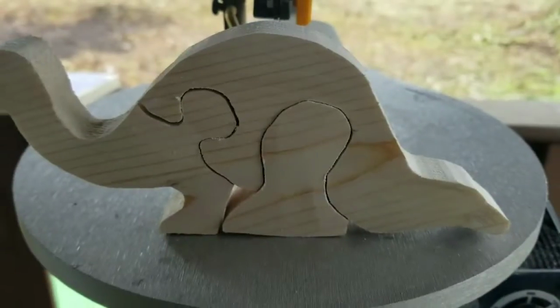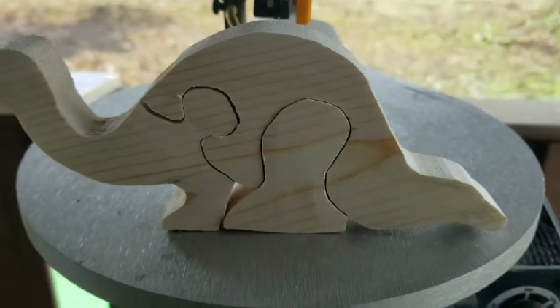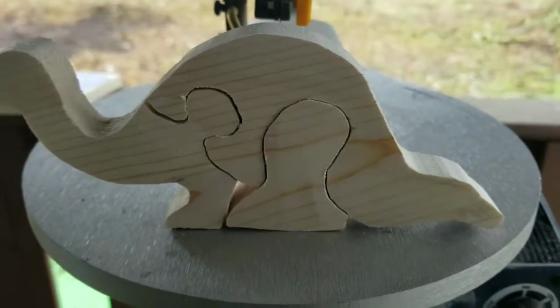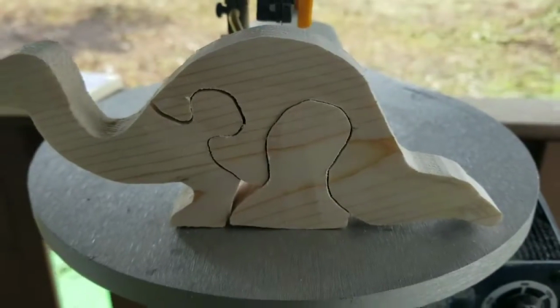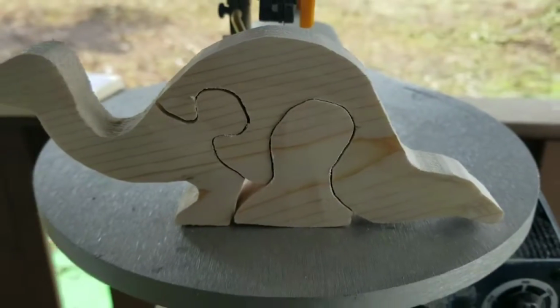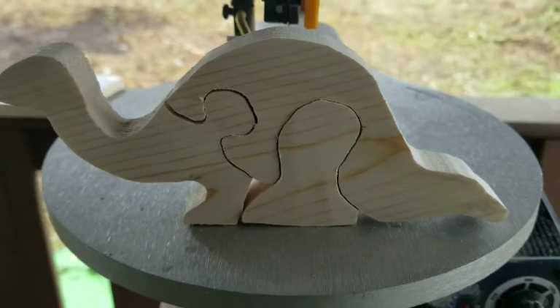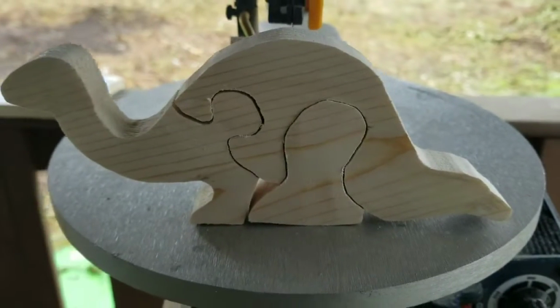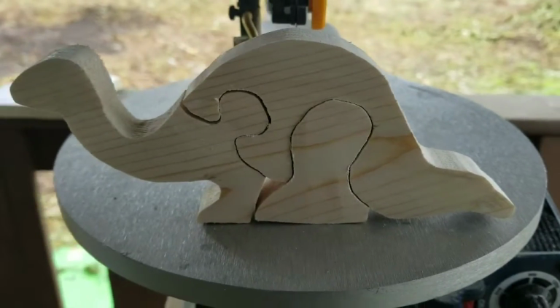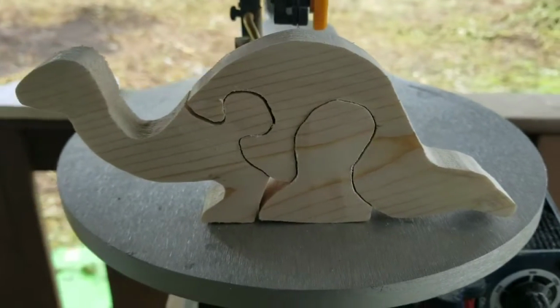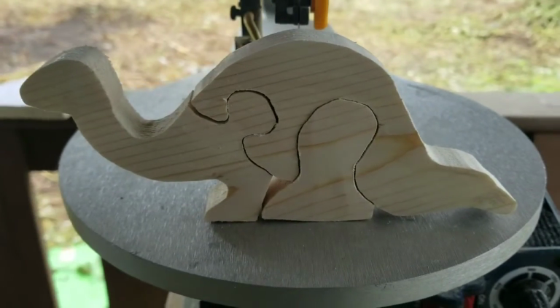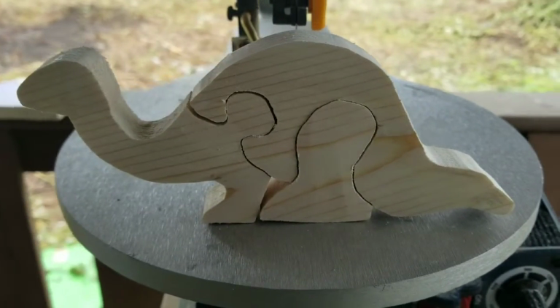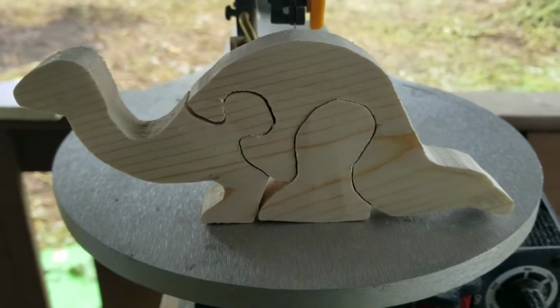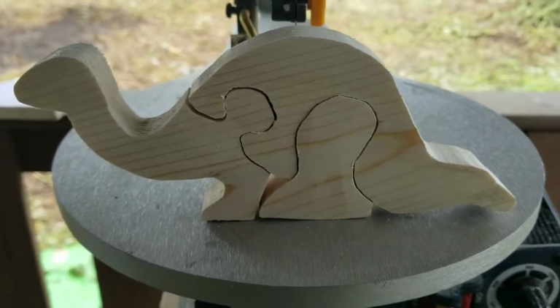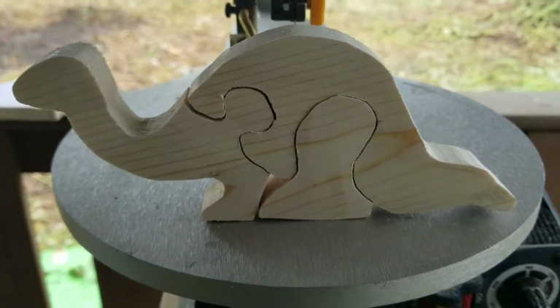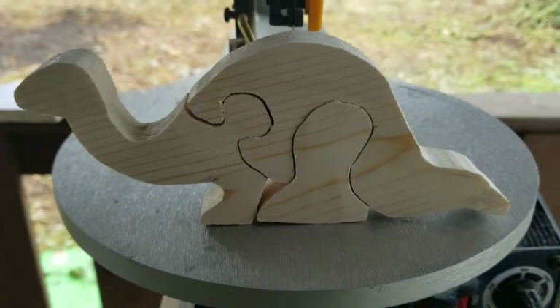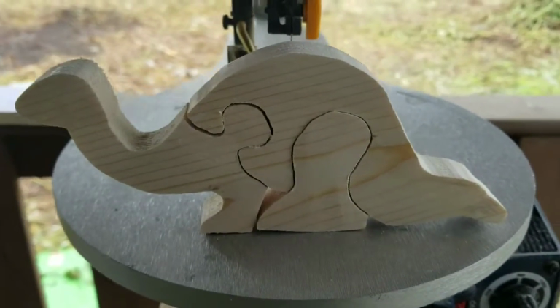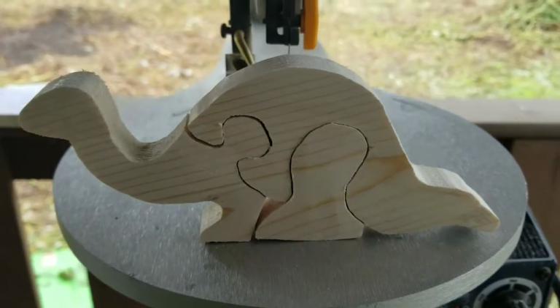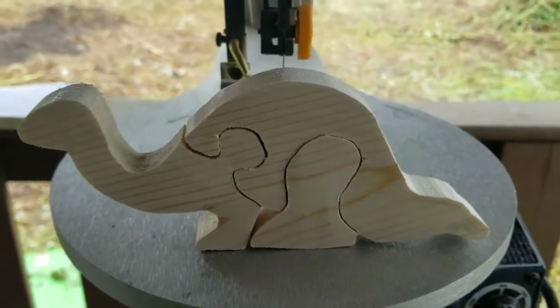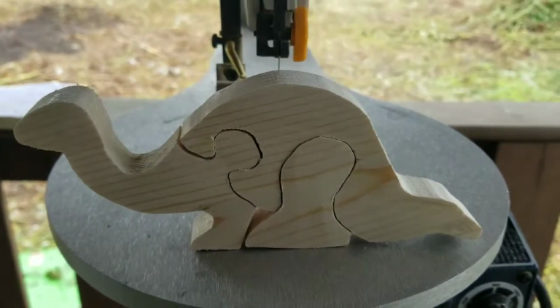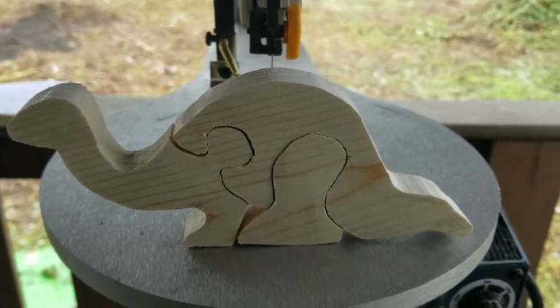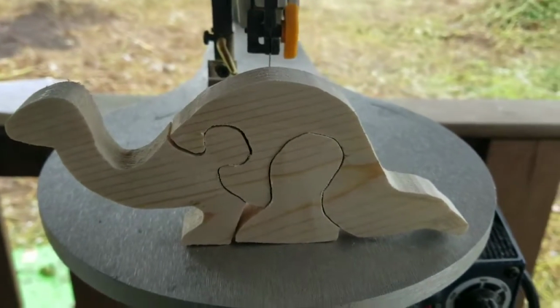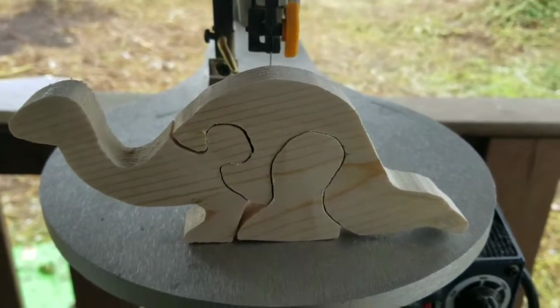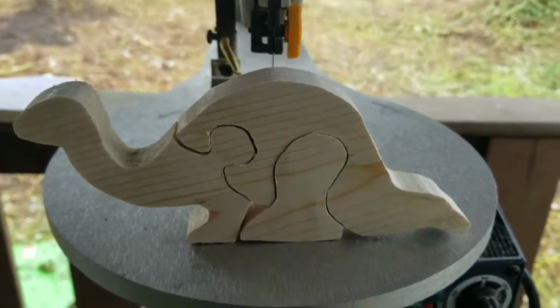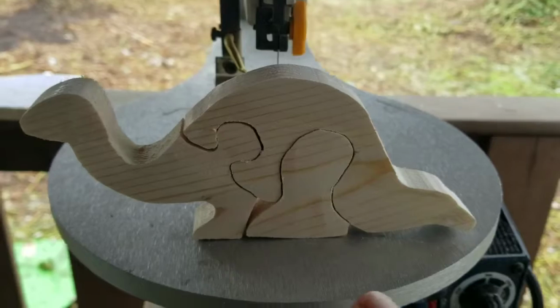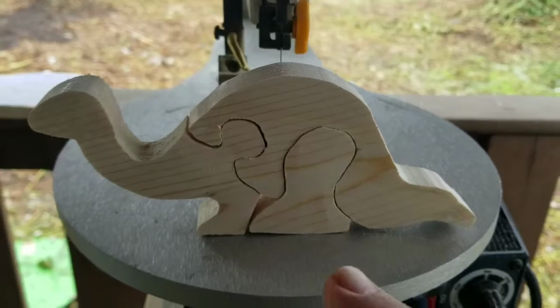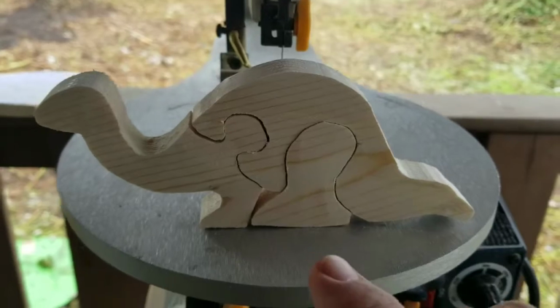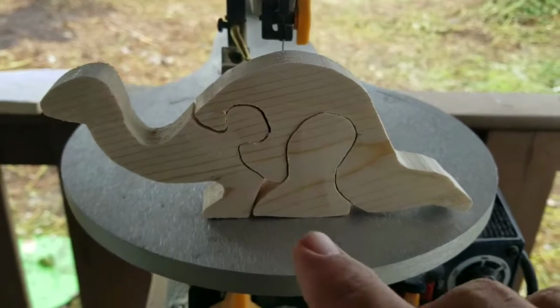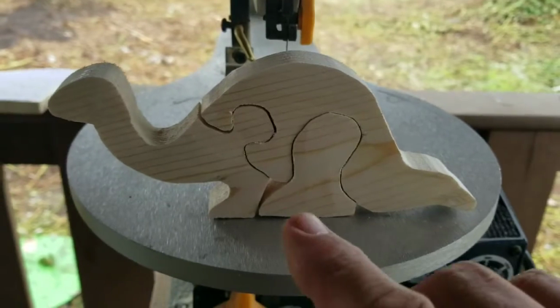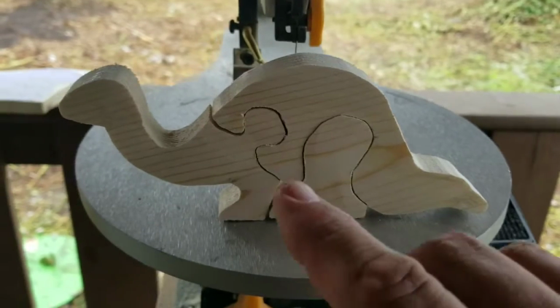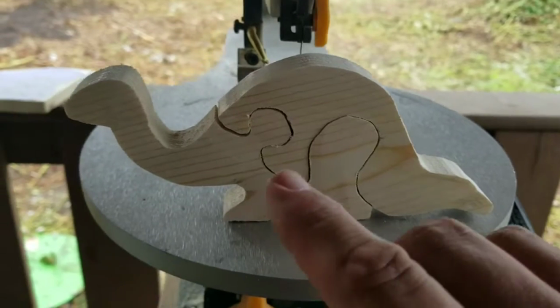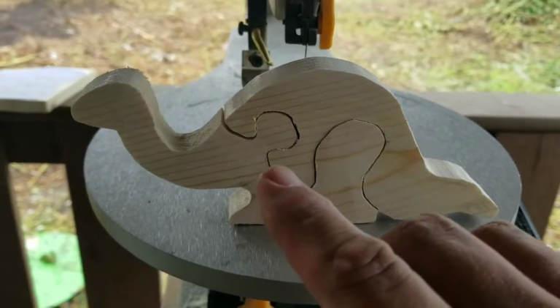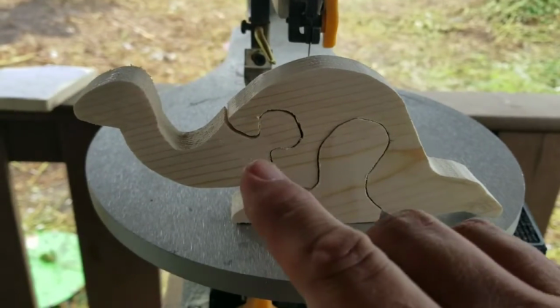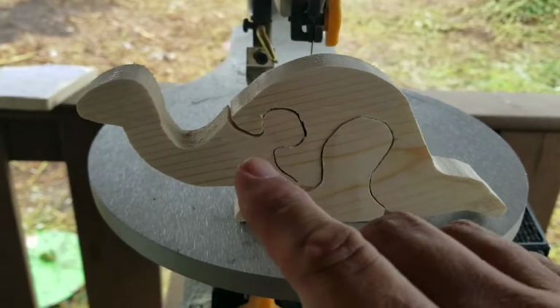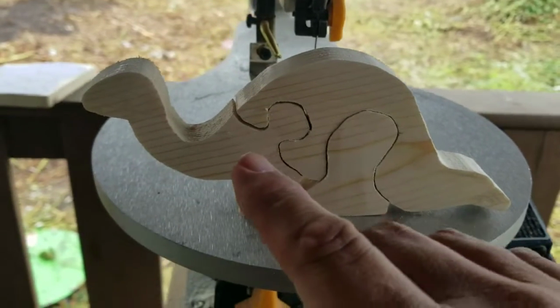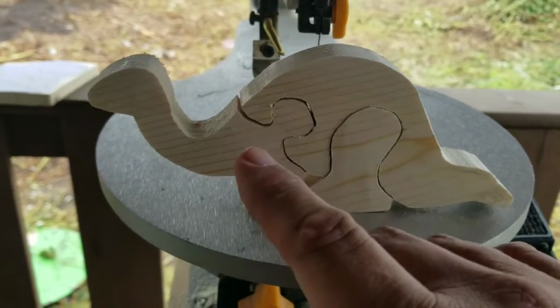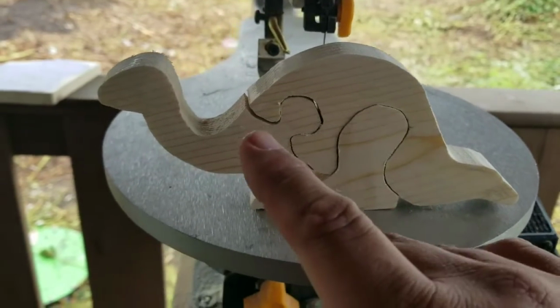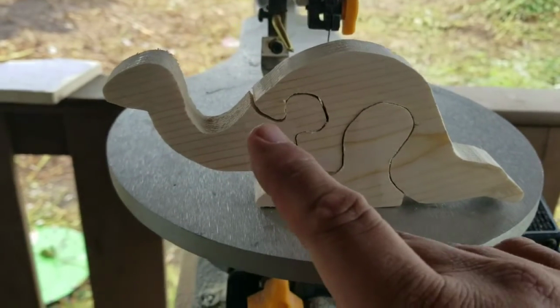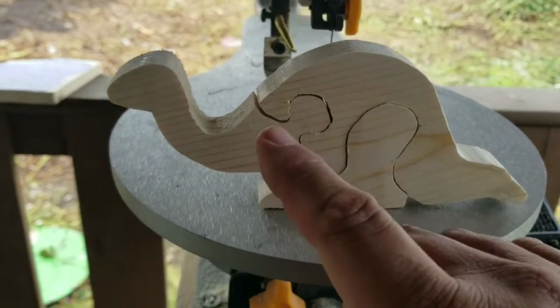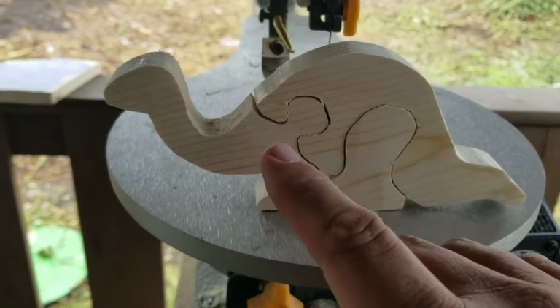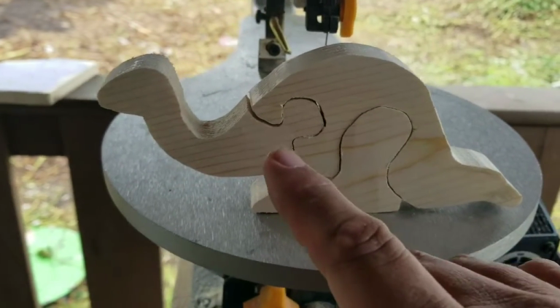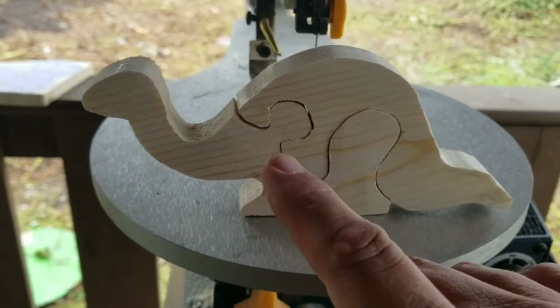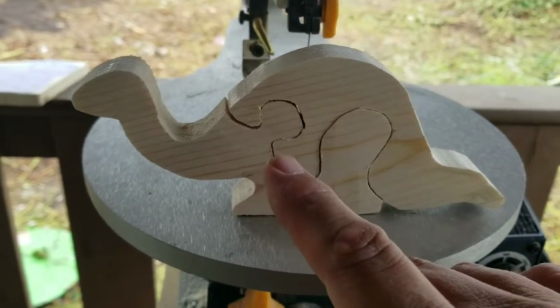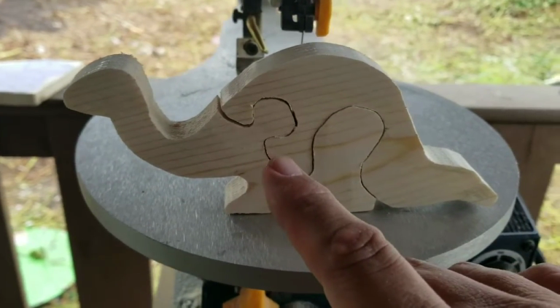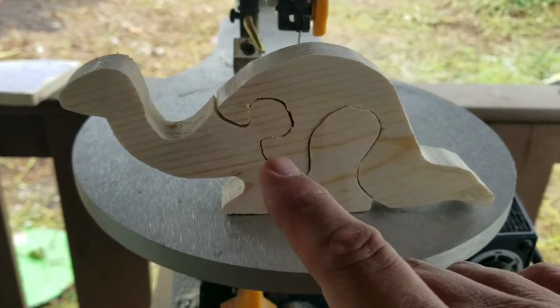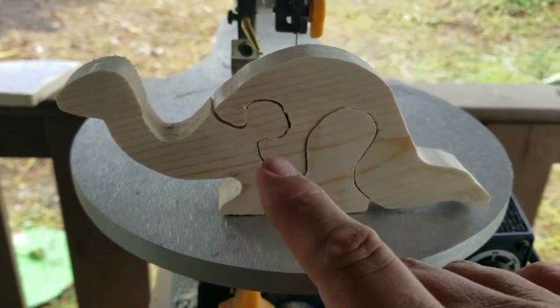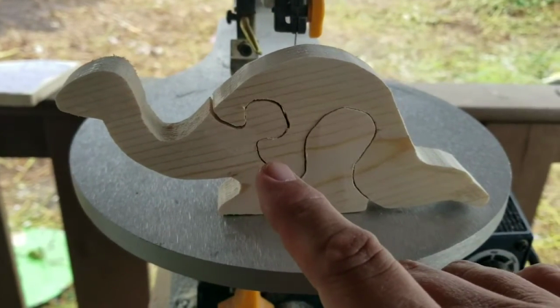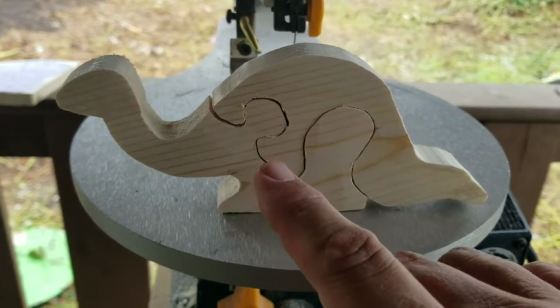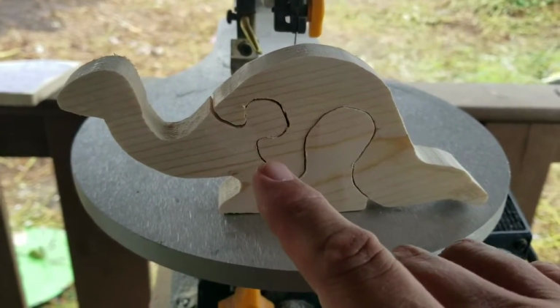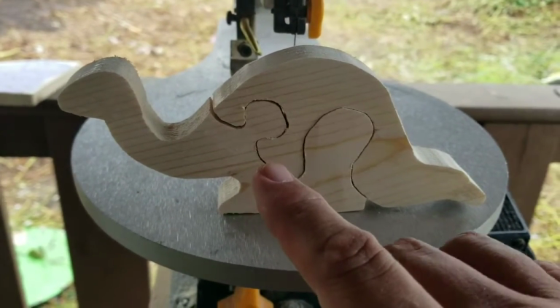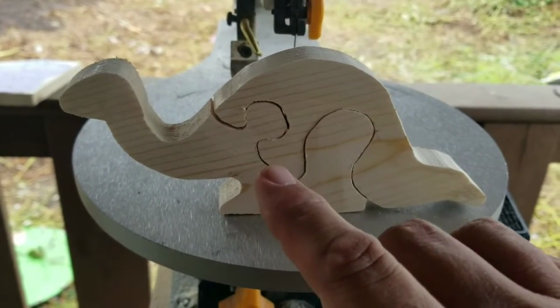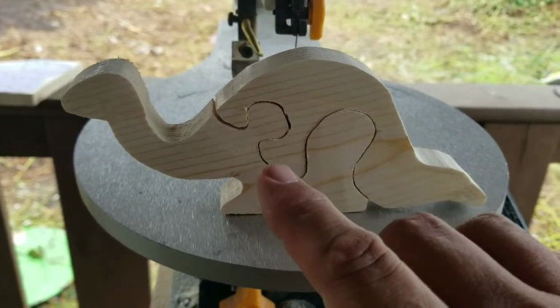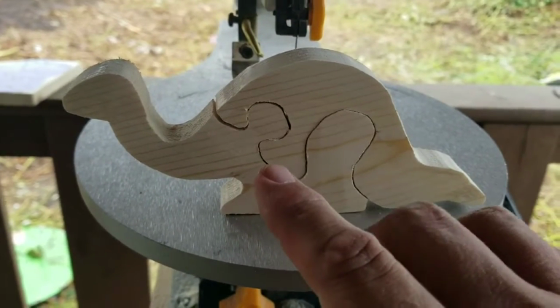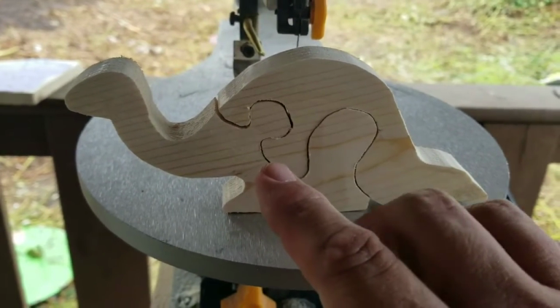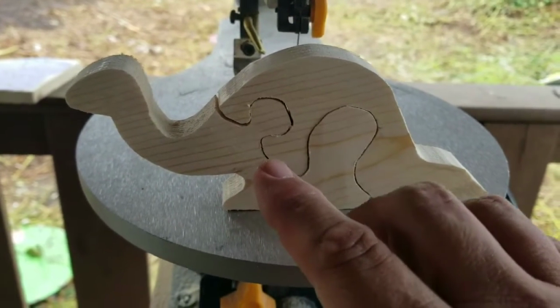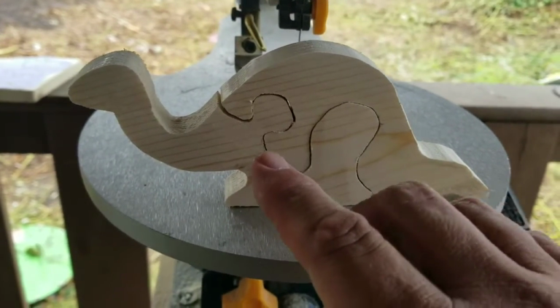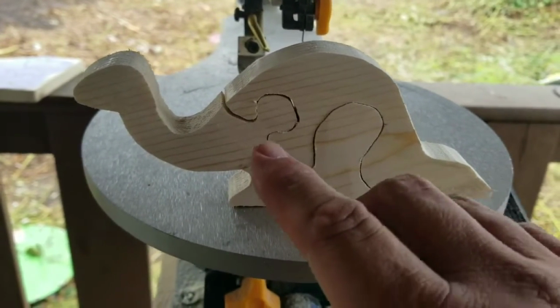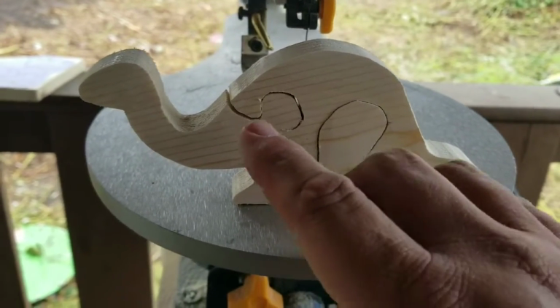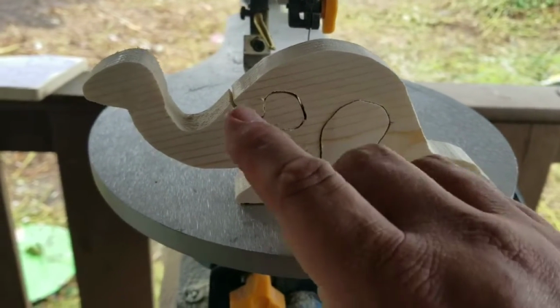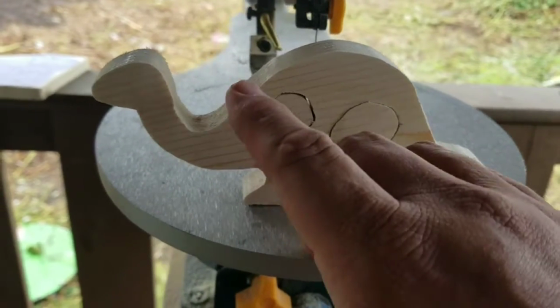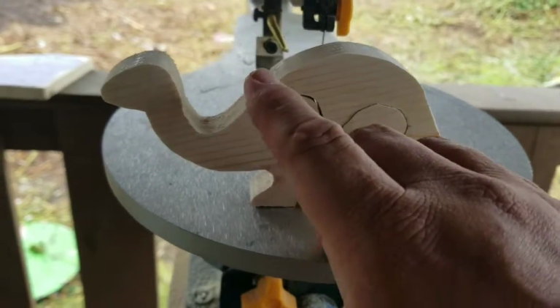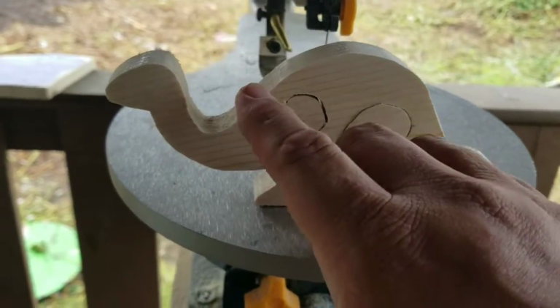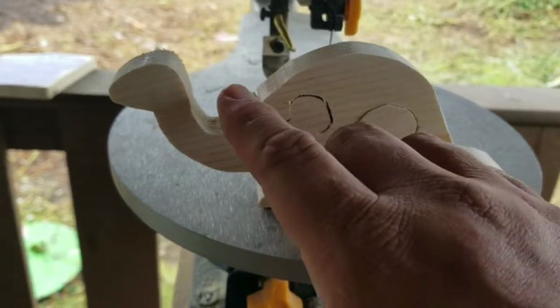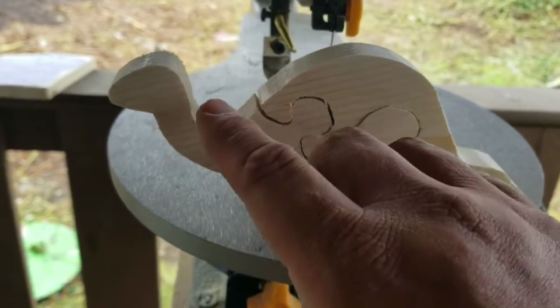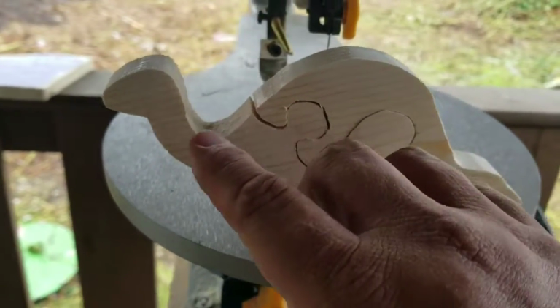Alright, so there's one little critter. I don't have any sandpaper — I've got one belt on my belt sander and that's it.